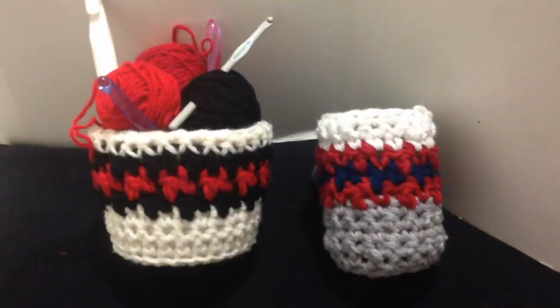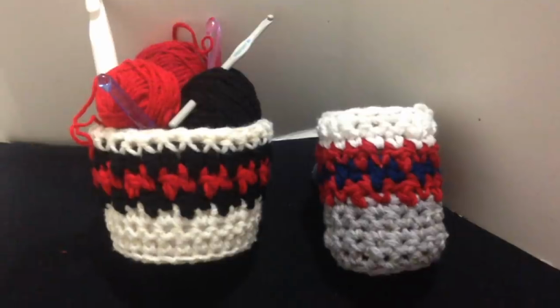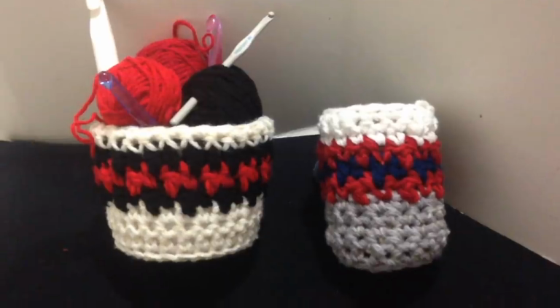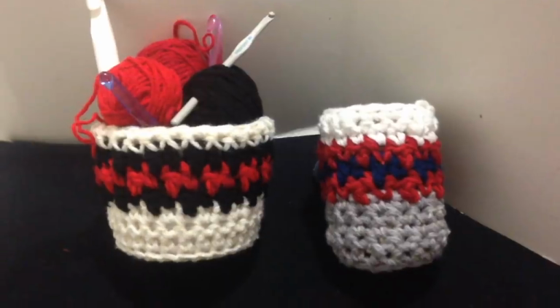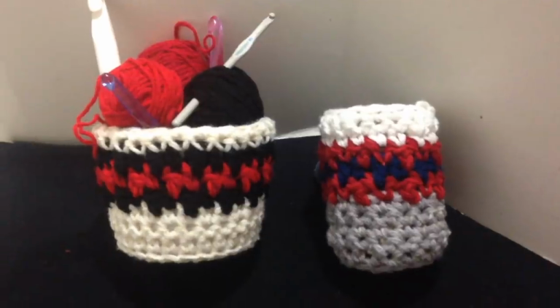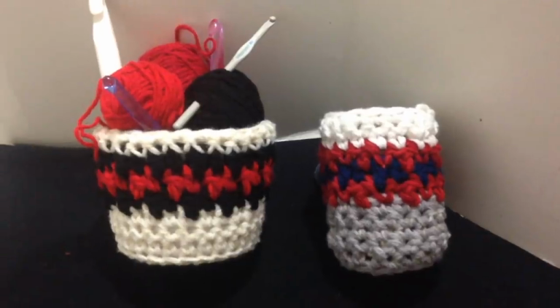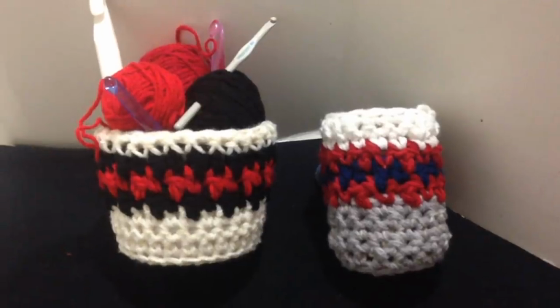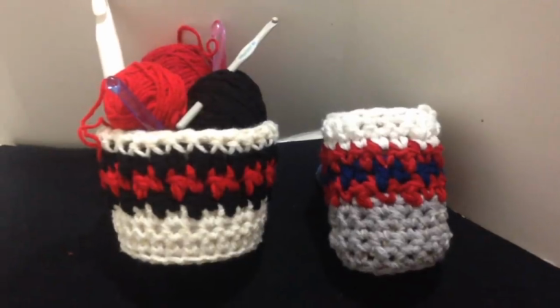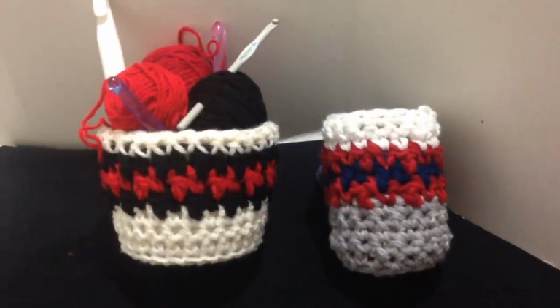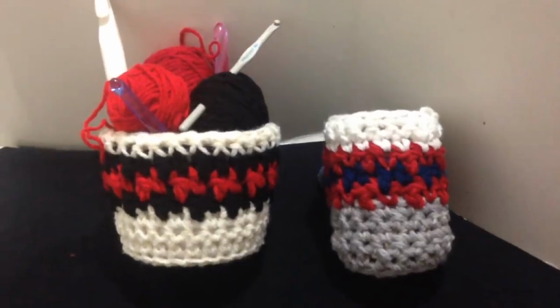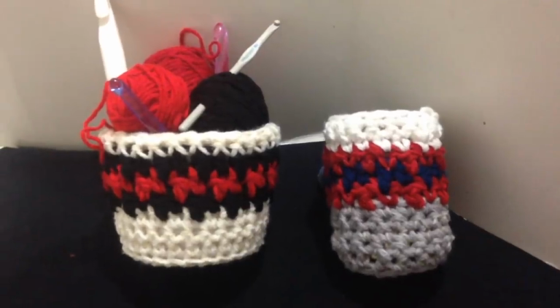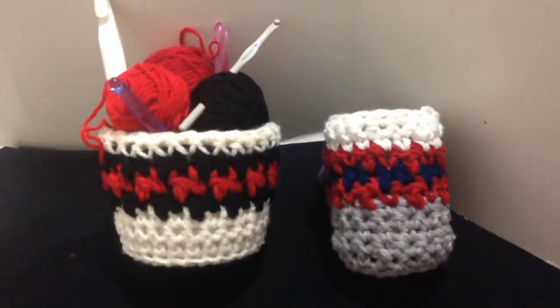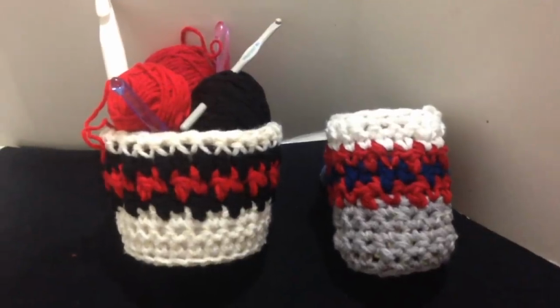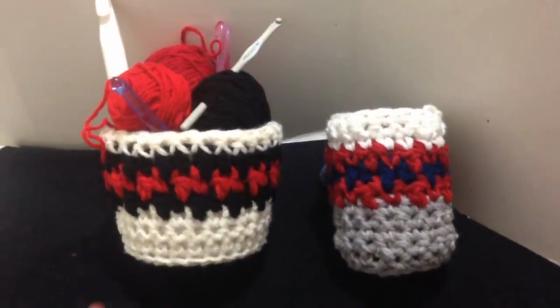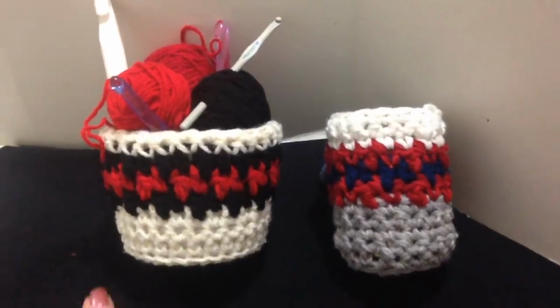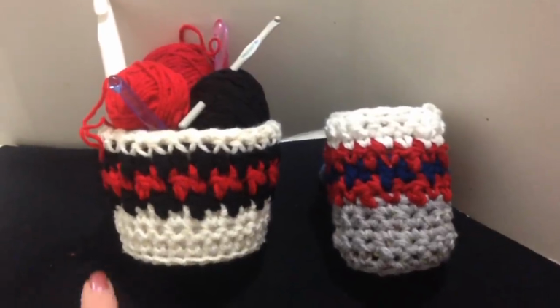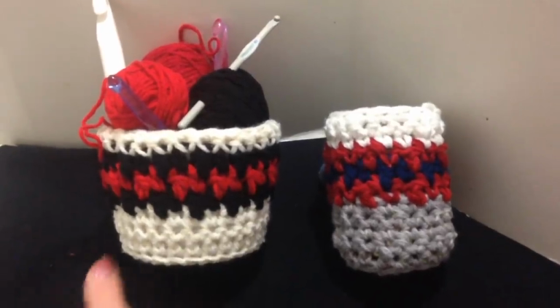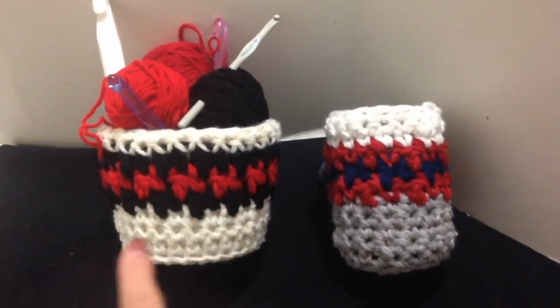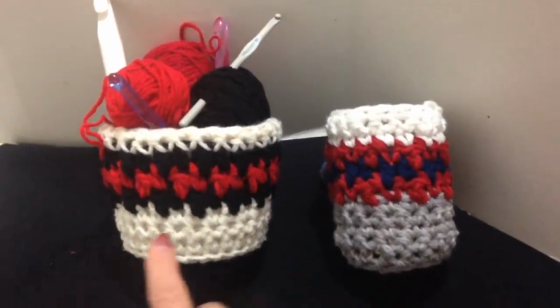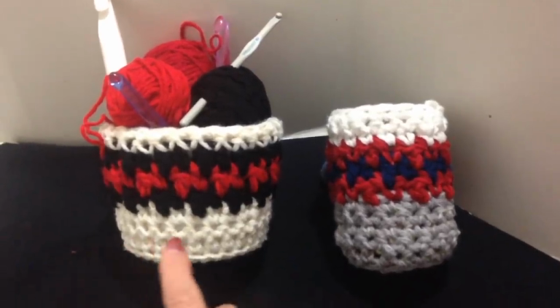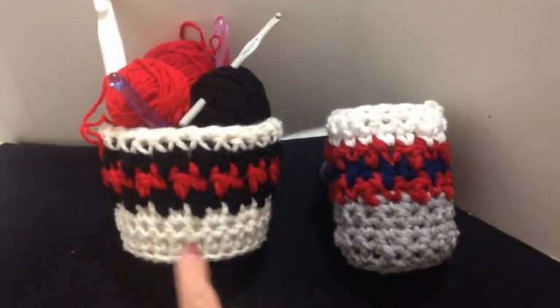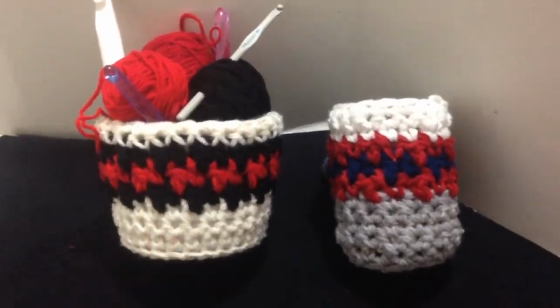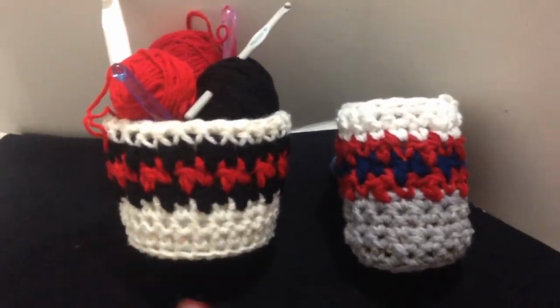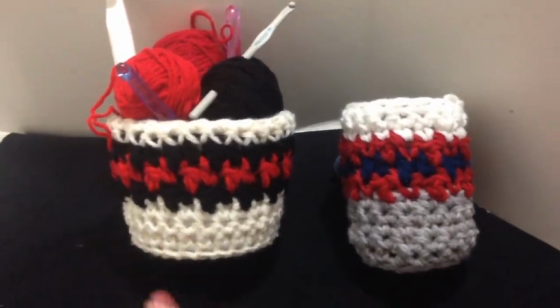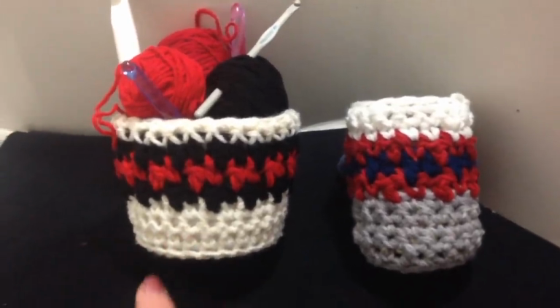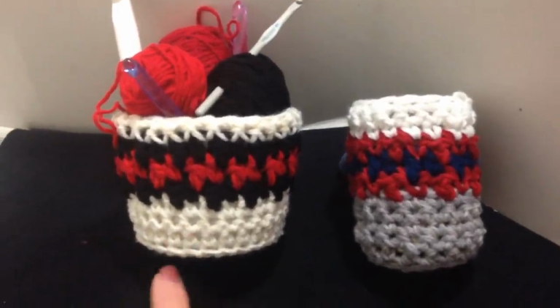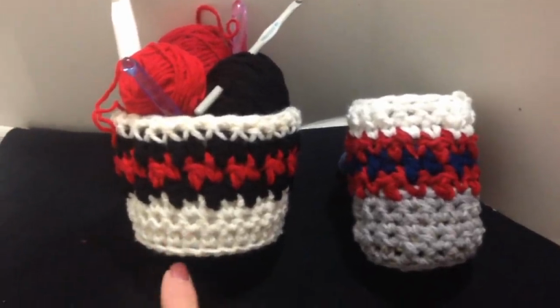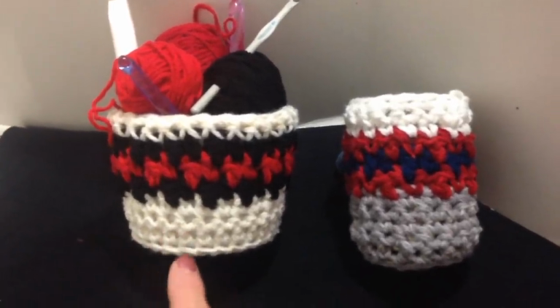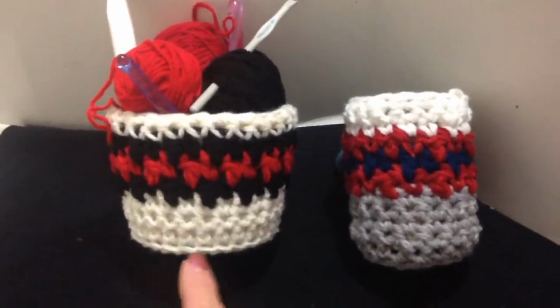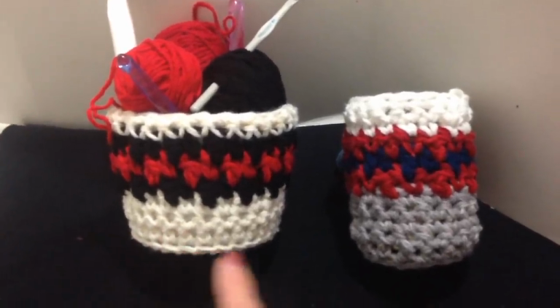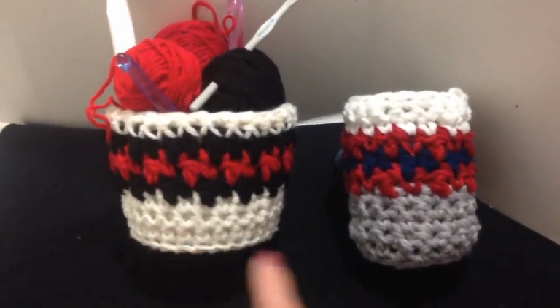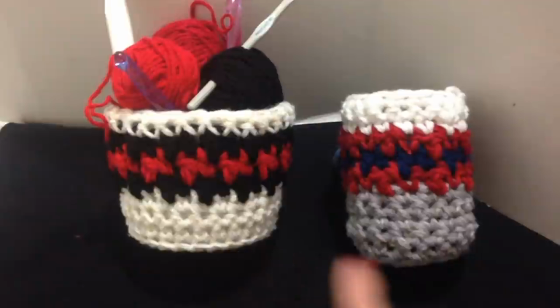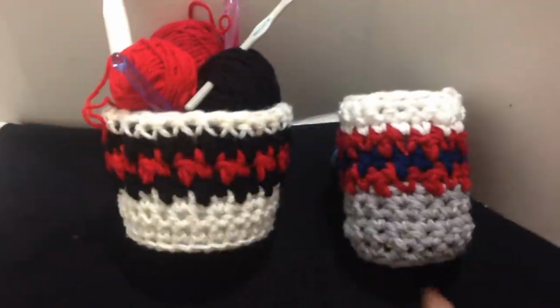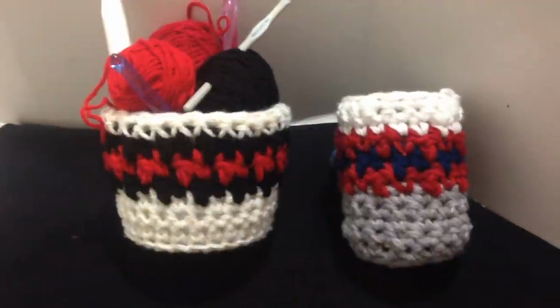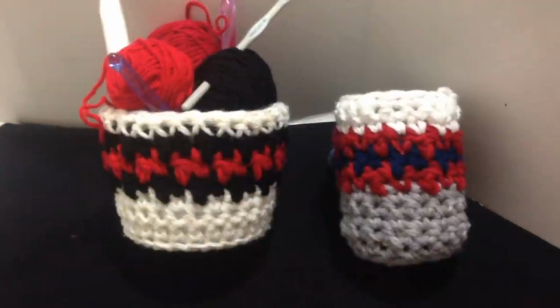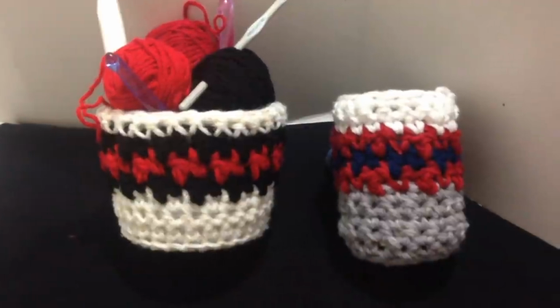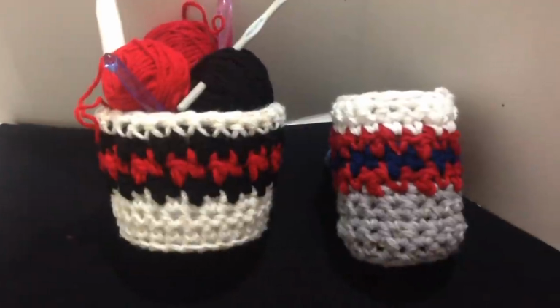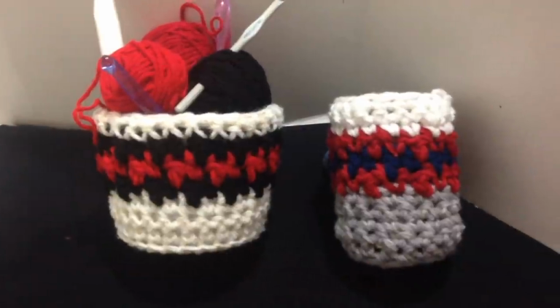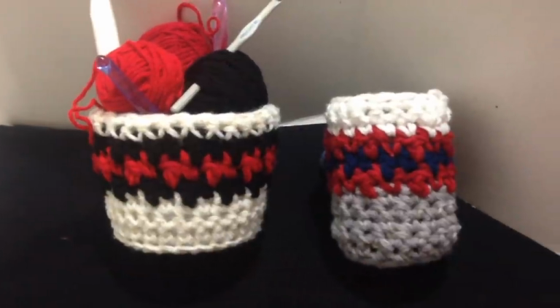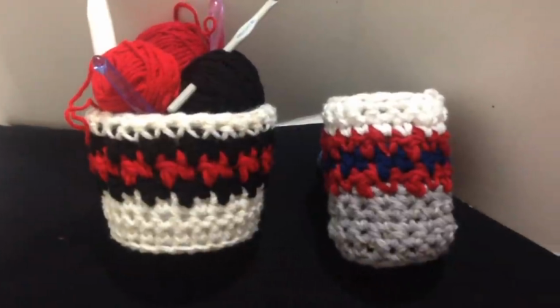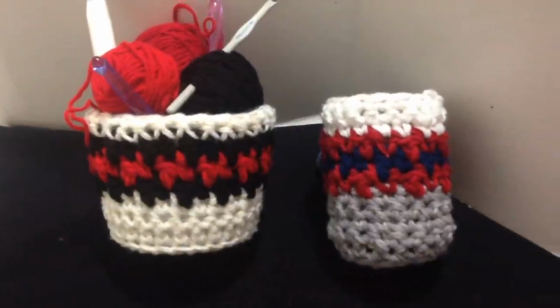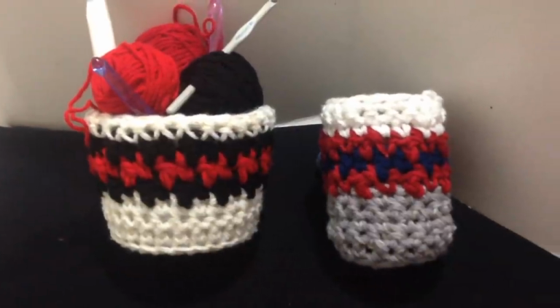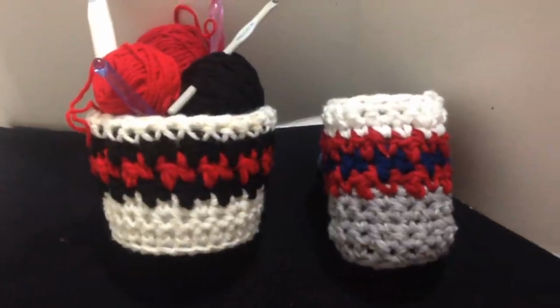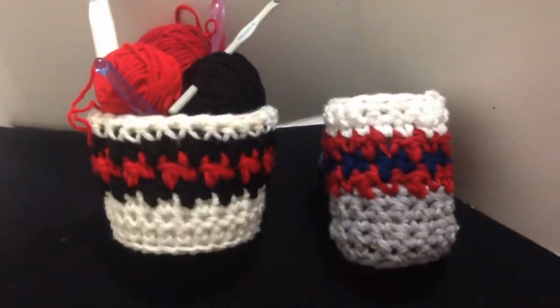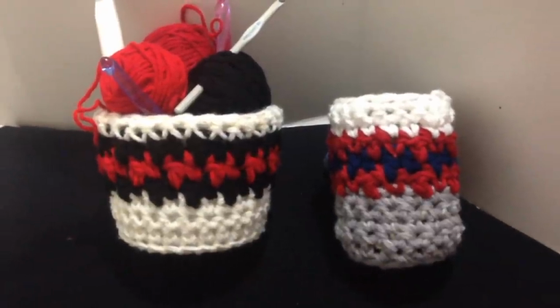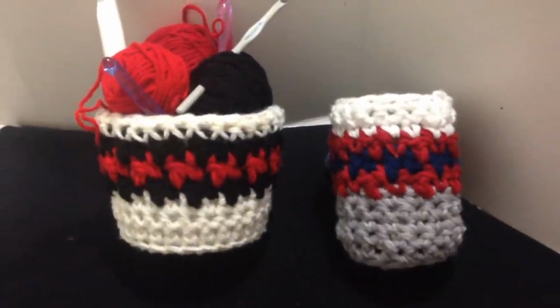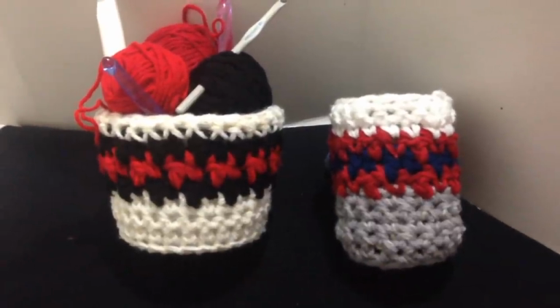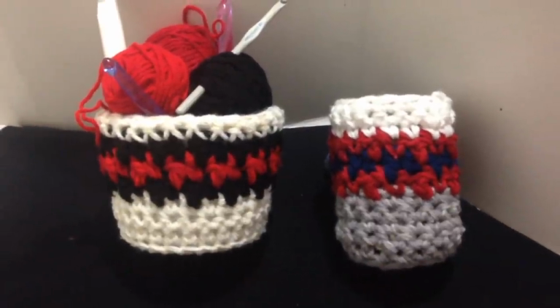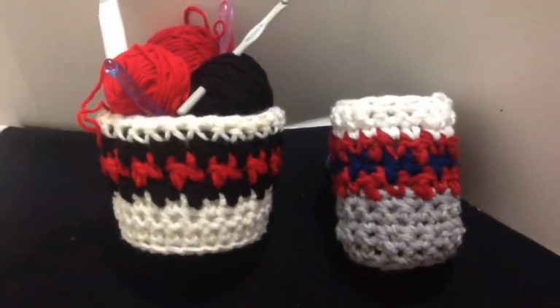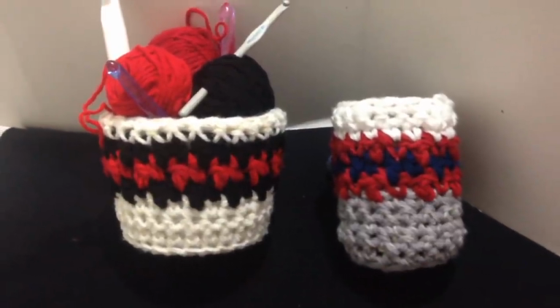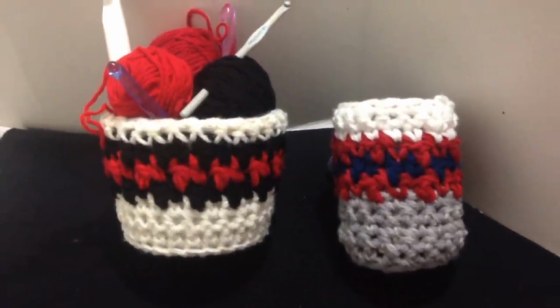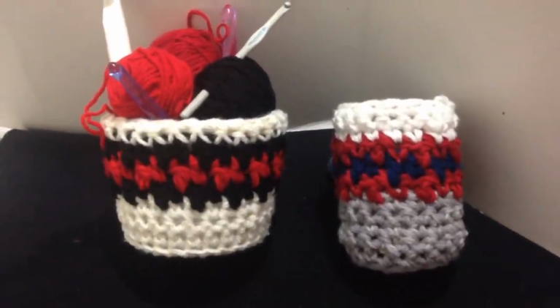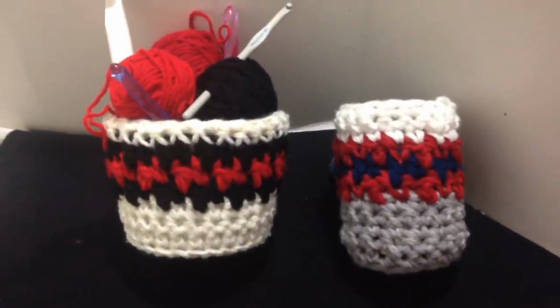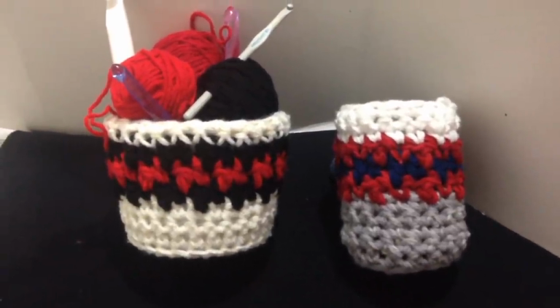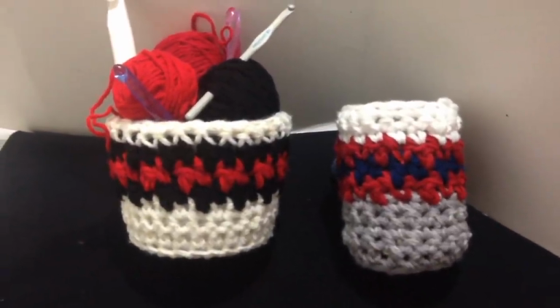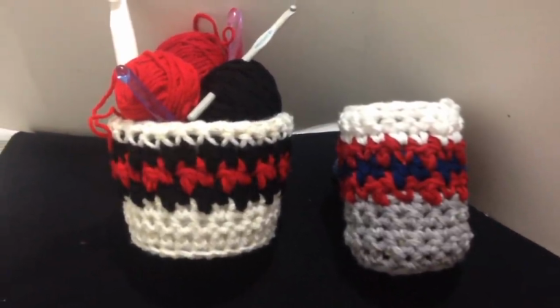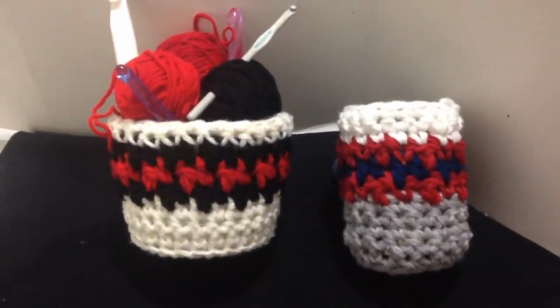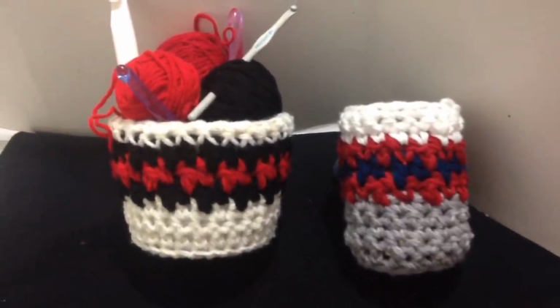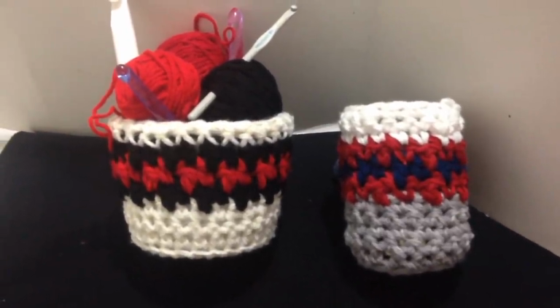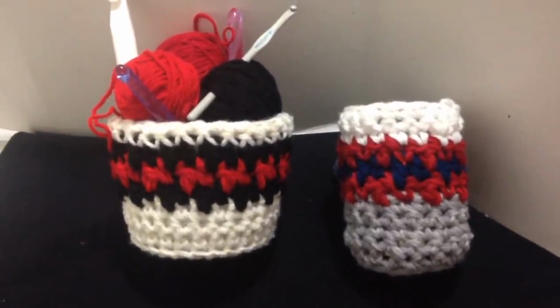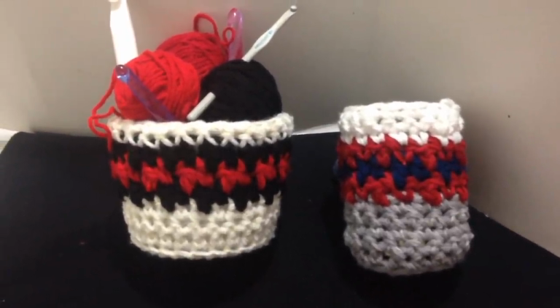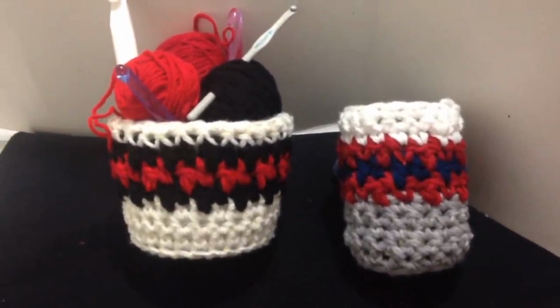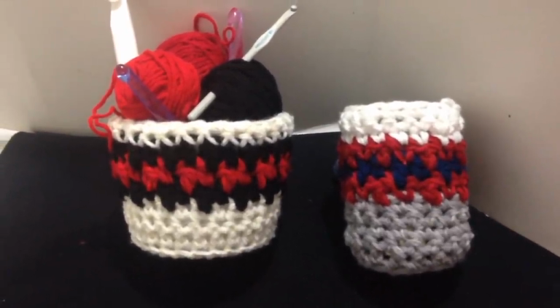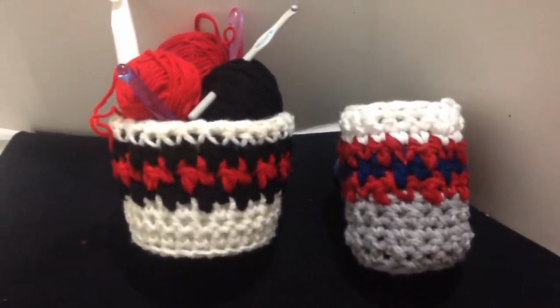Hi everyone, this is Emmy. Today I'm going to show you how to make these crochet bowls or baskets. So let's get started.